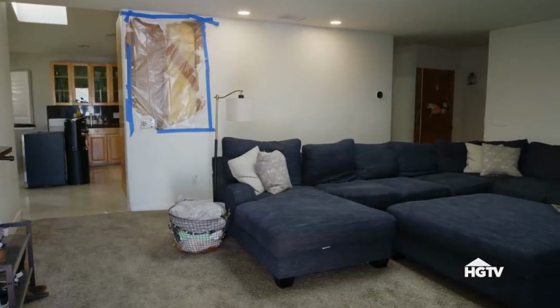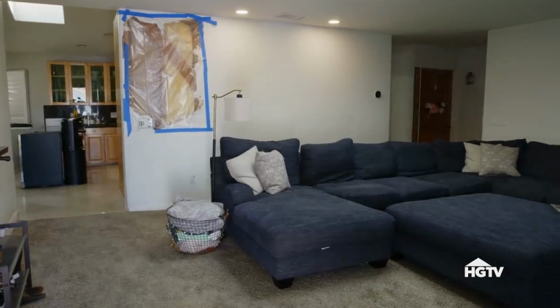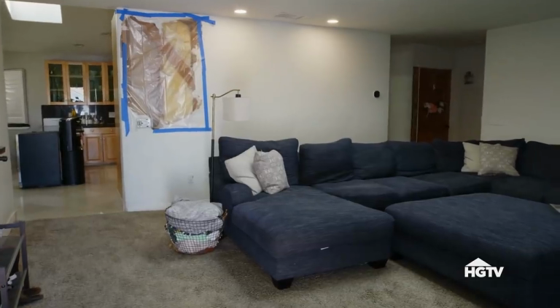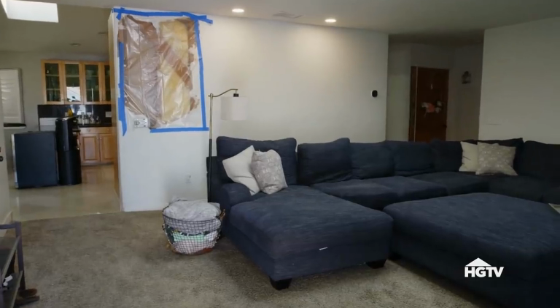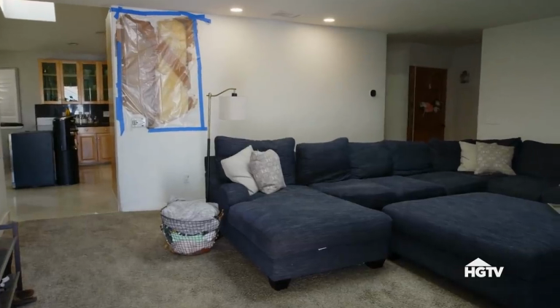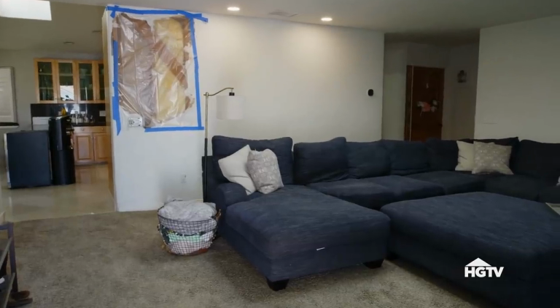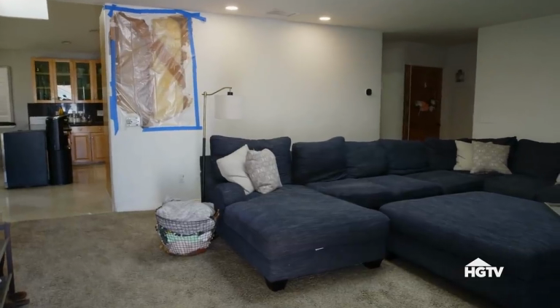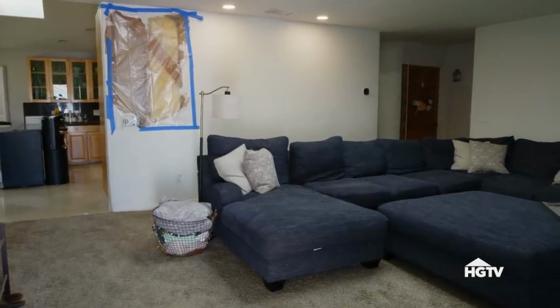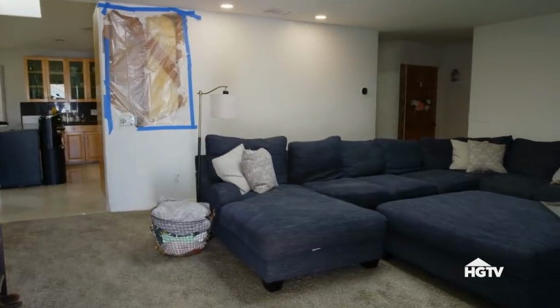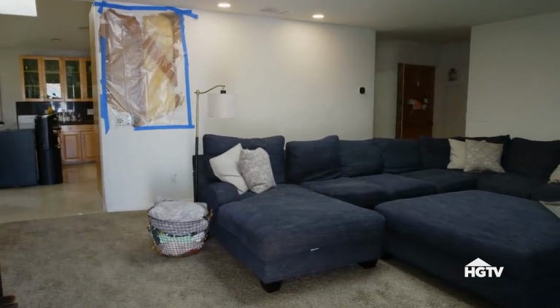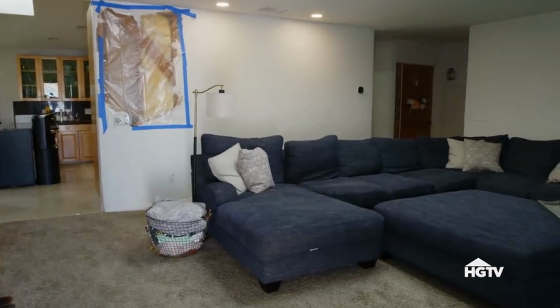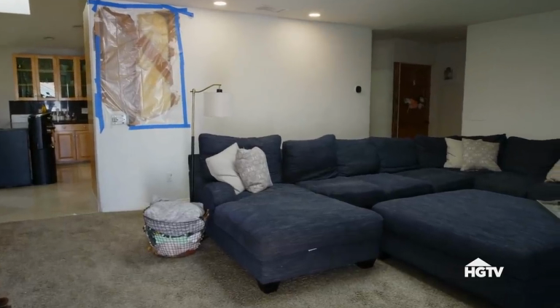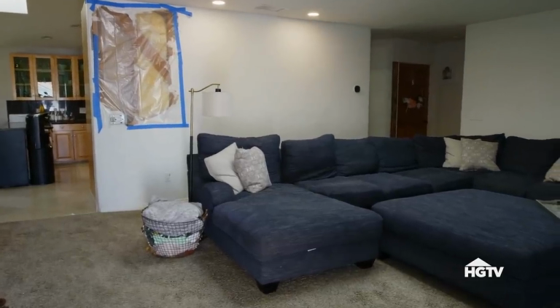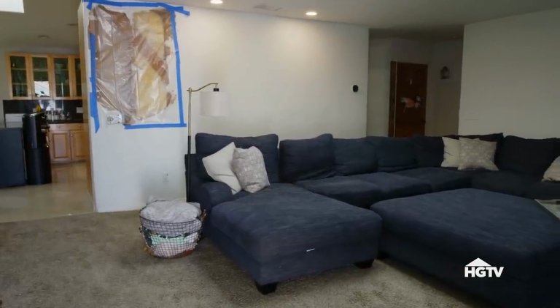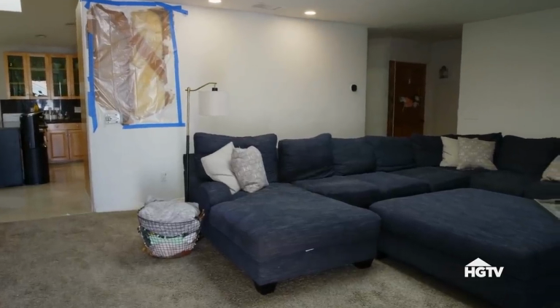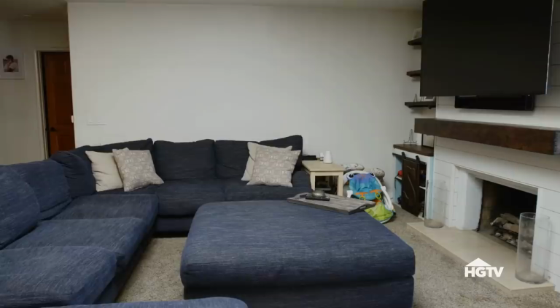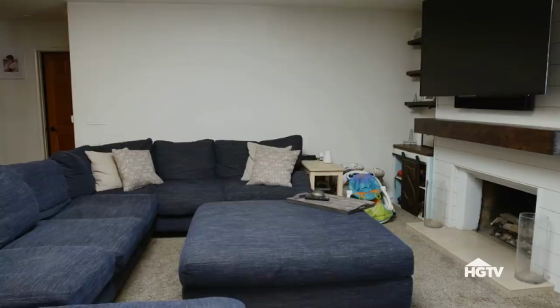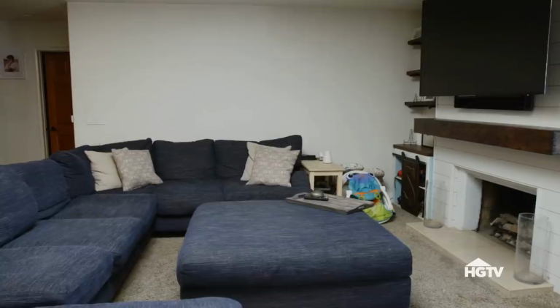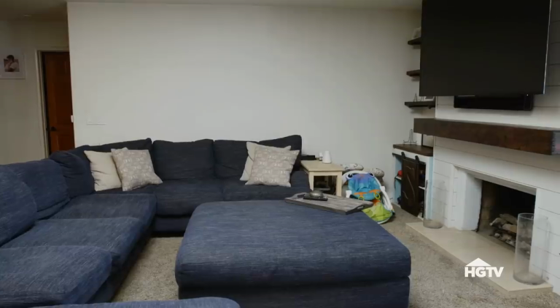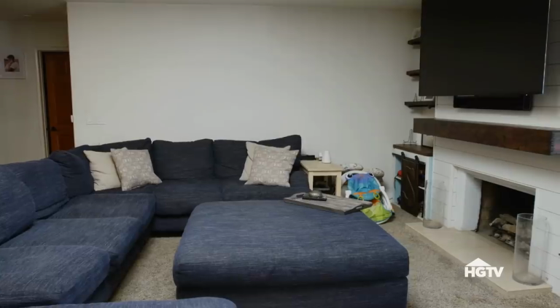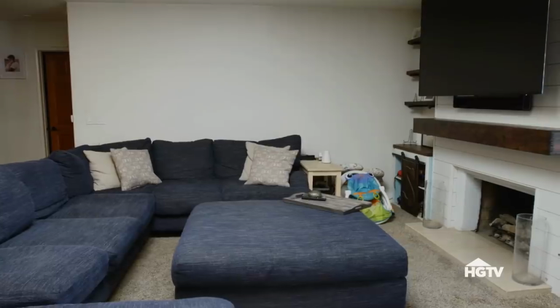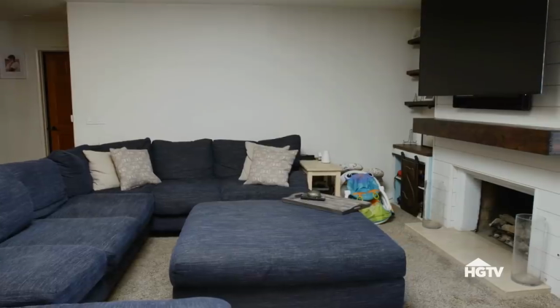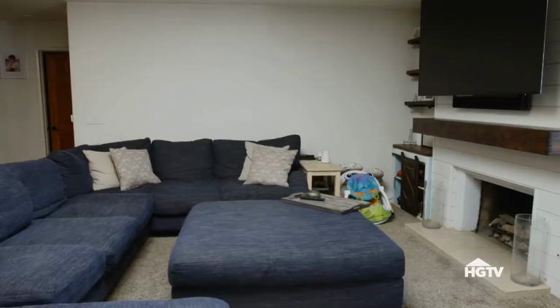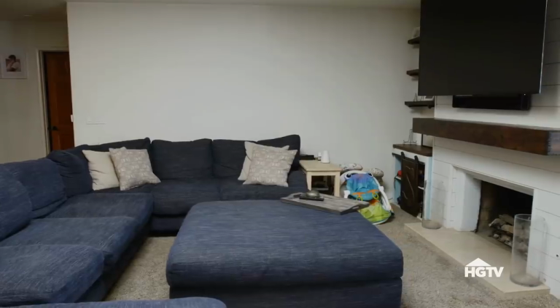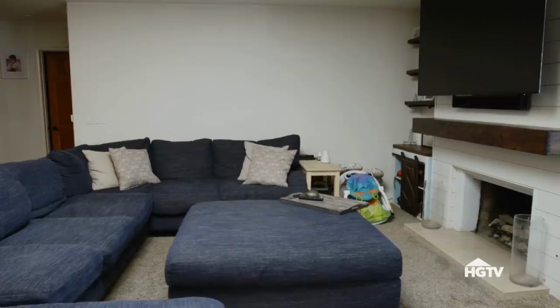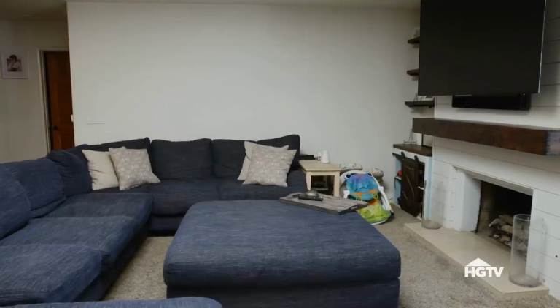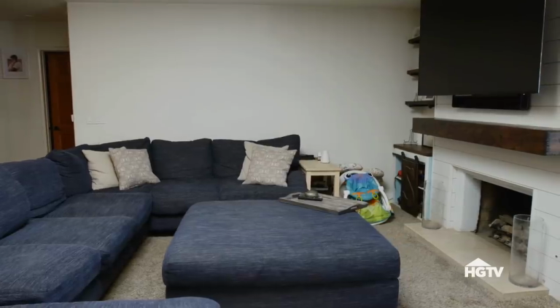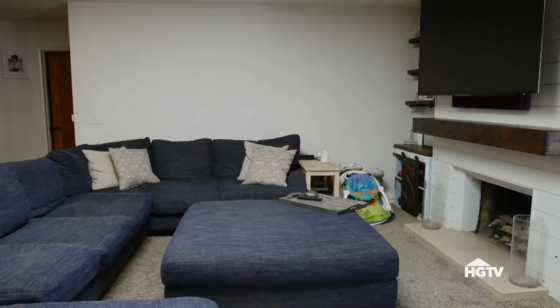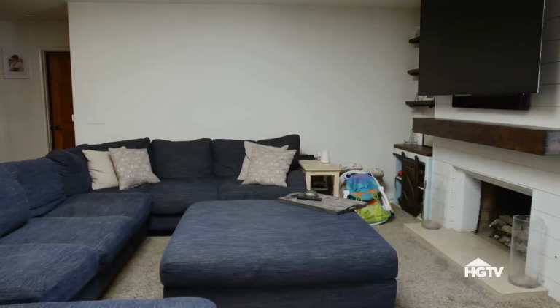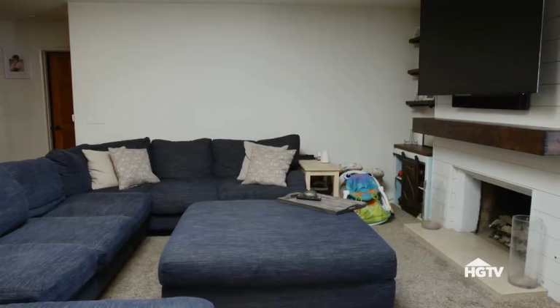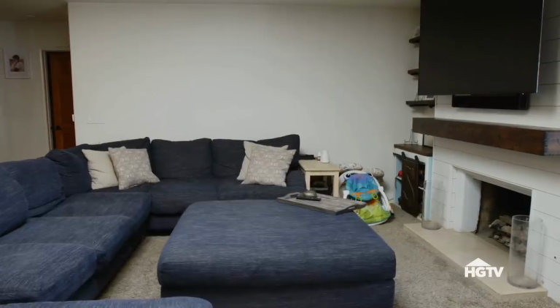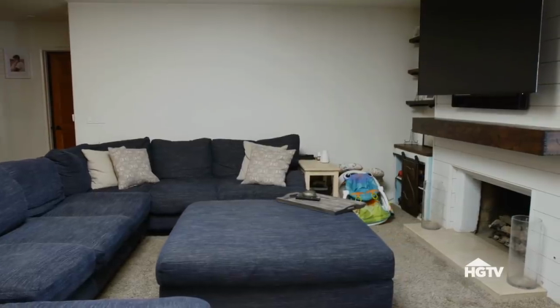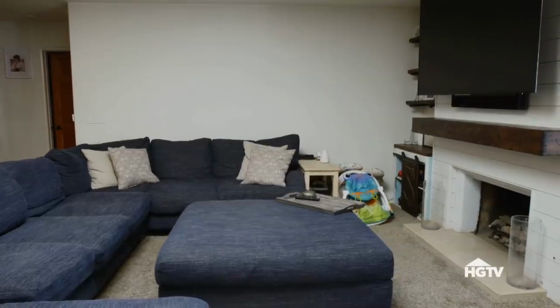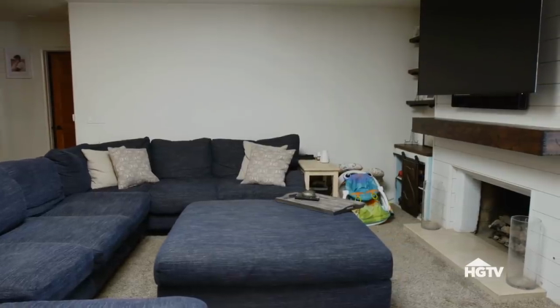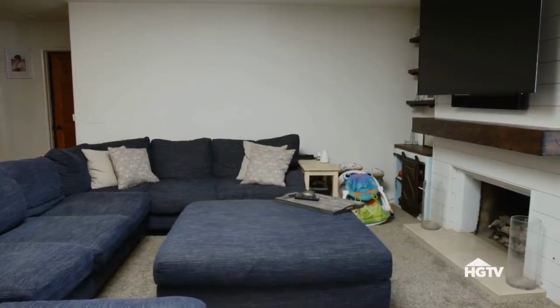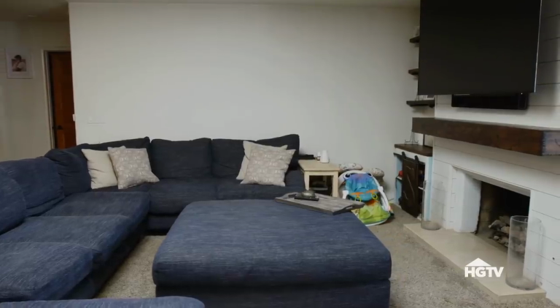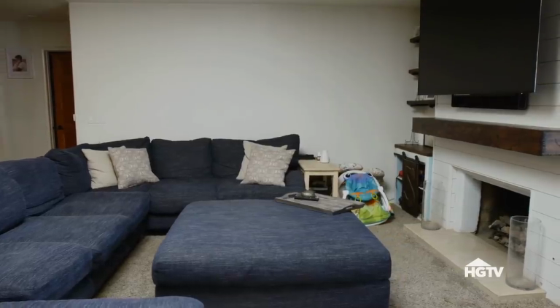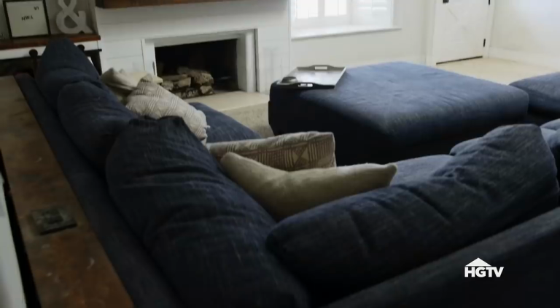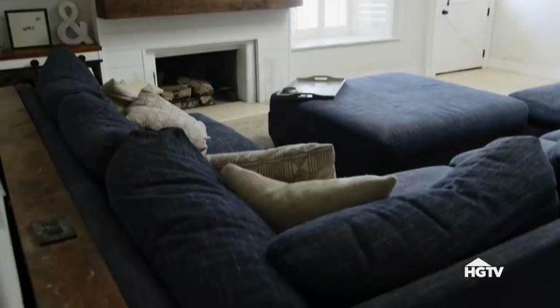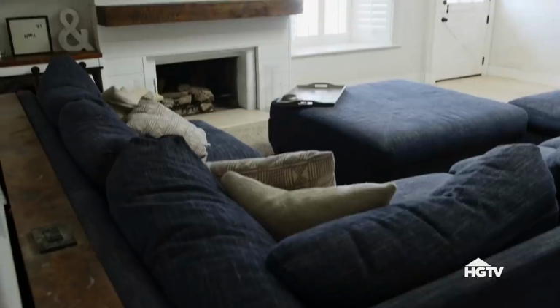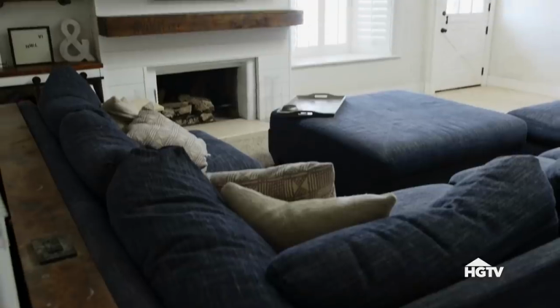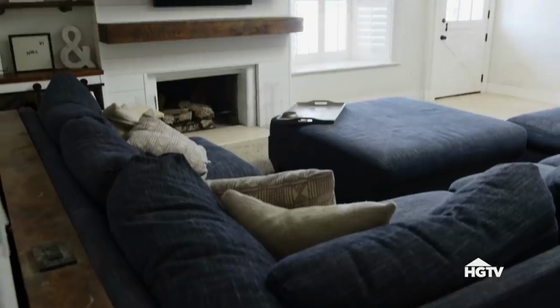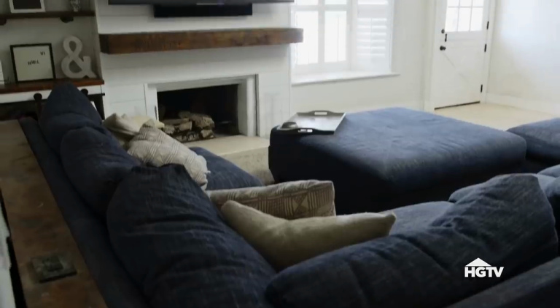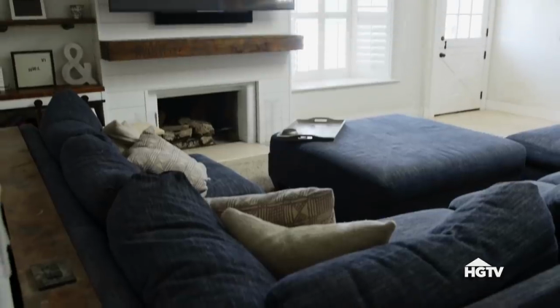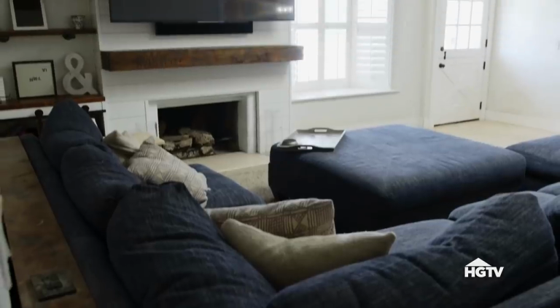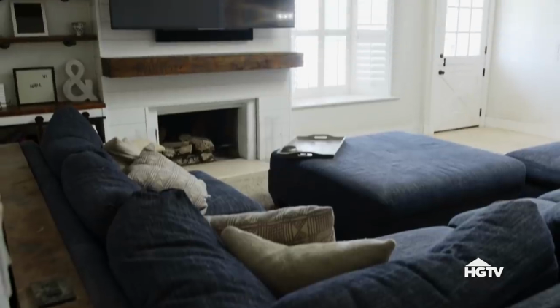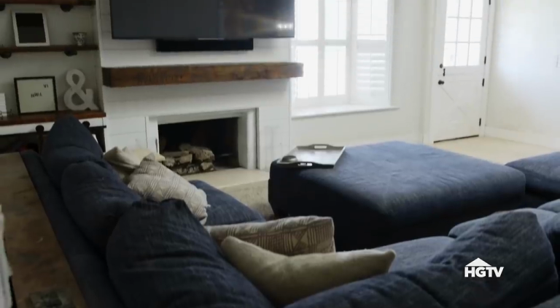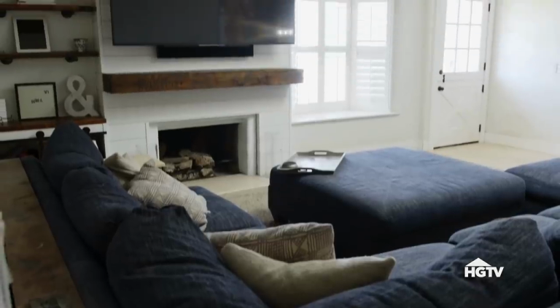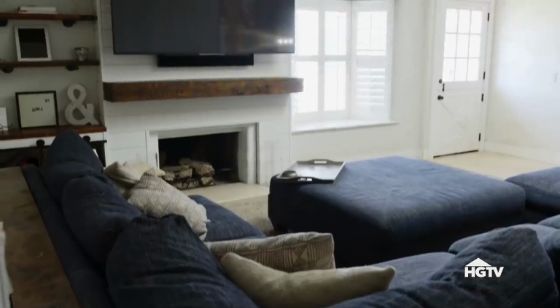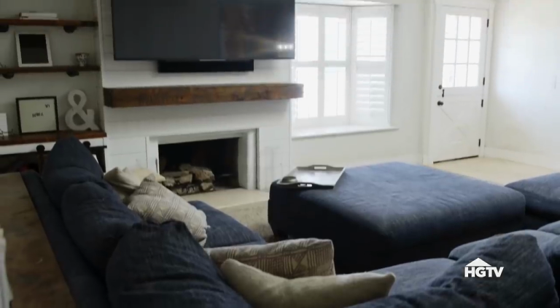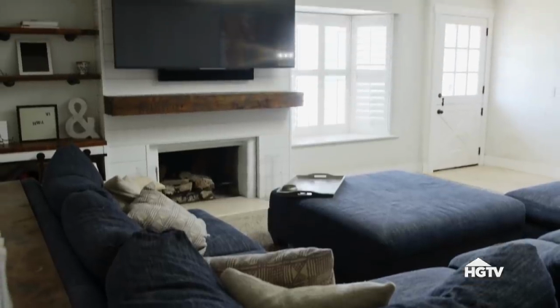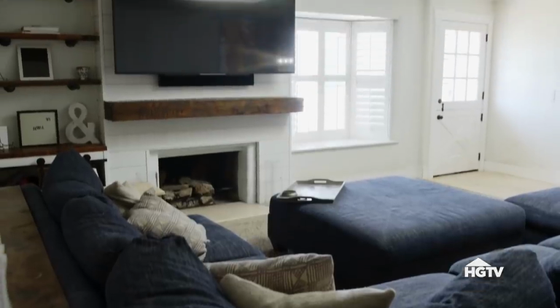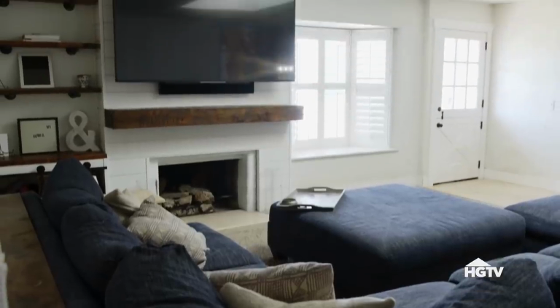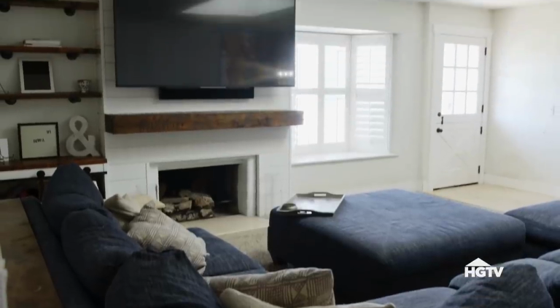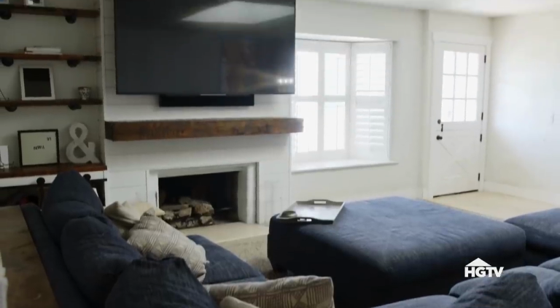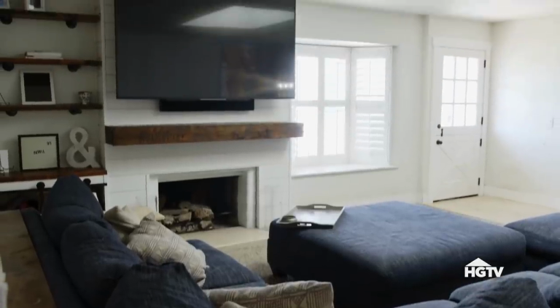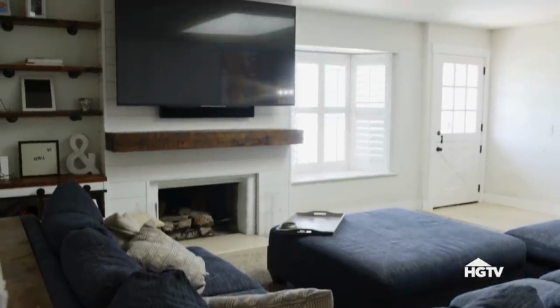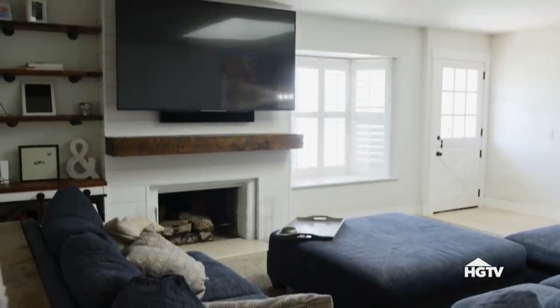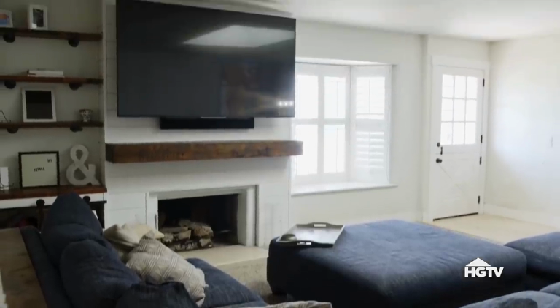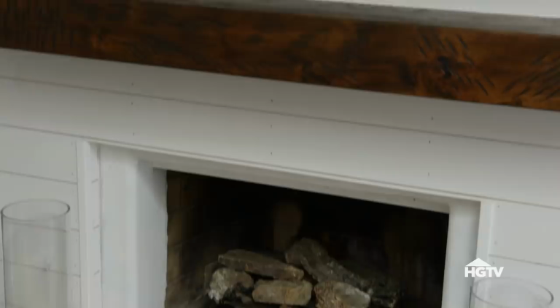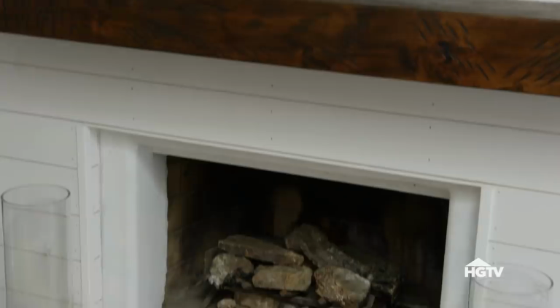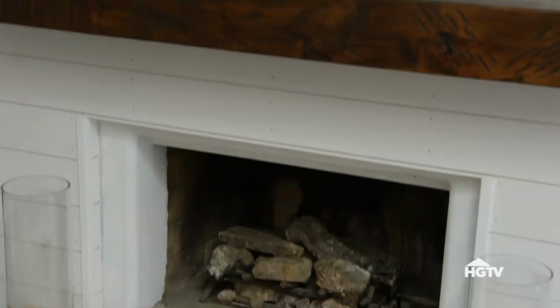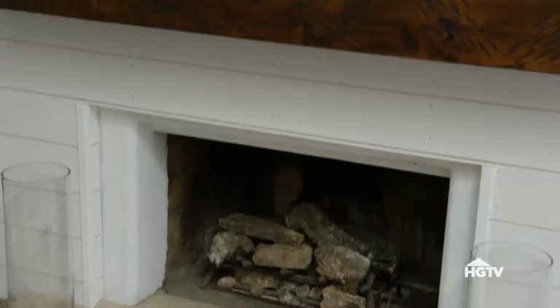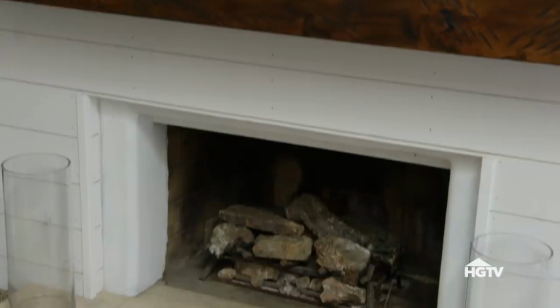This is the family room — this is where we spend most of our time. Did you do this mantle? Yes. He did the whole fireplace.